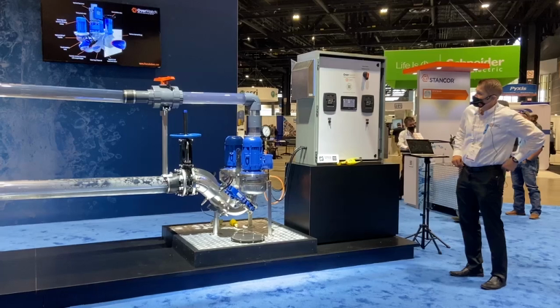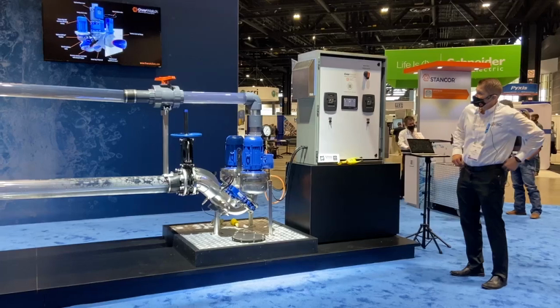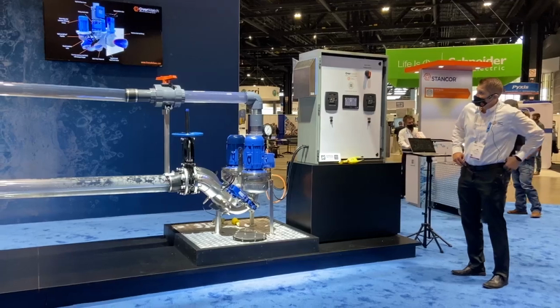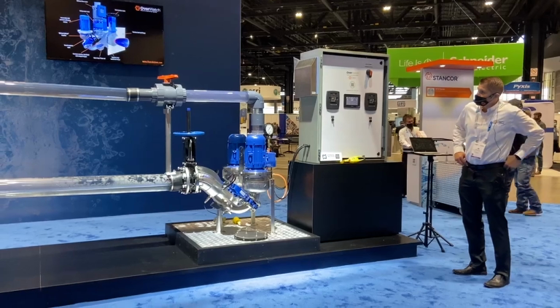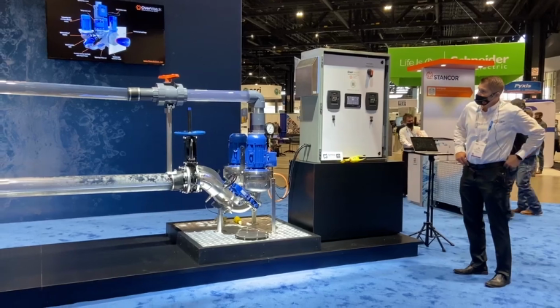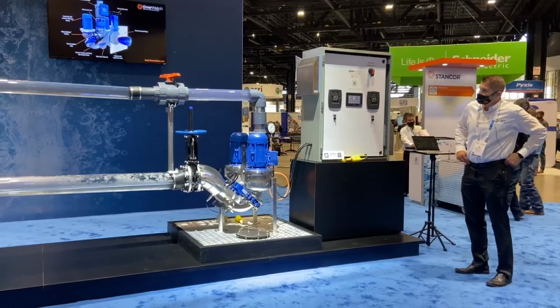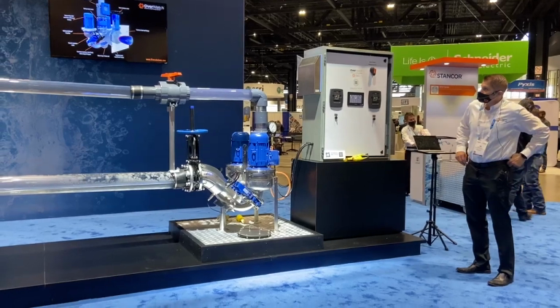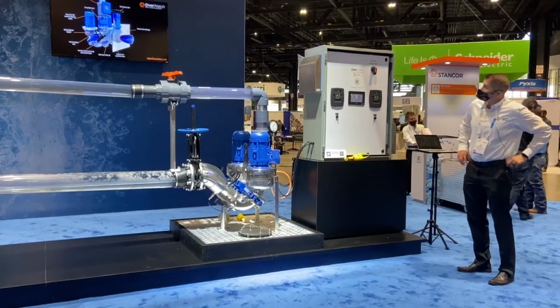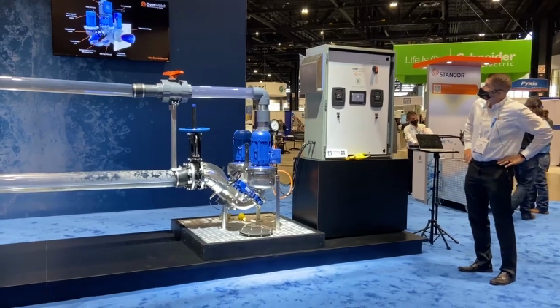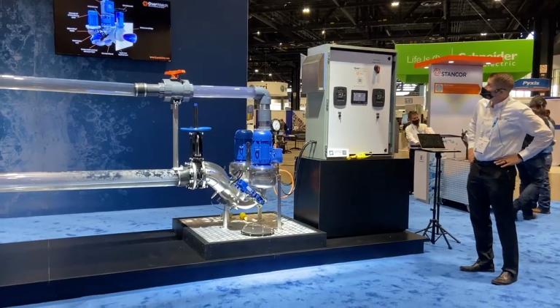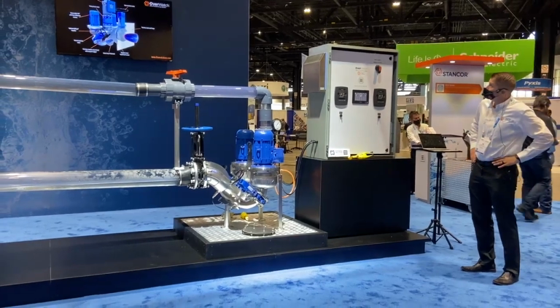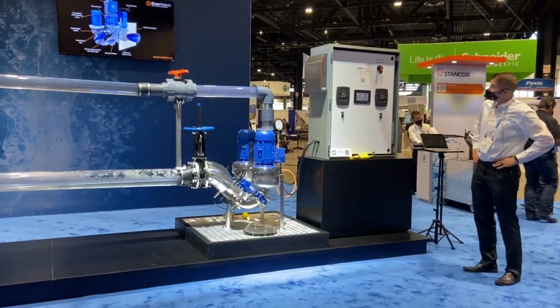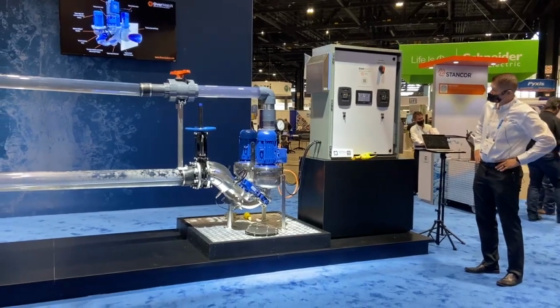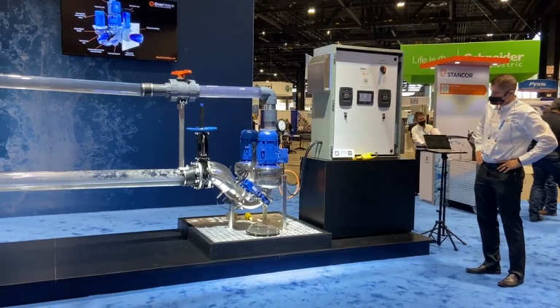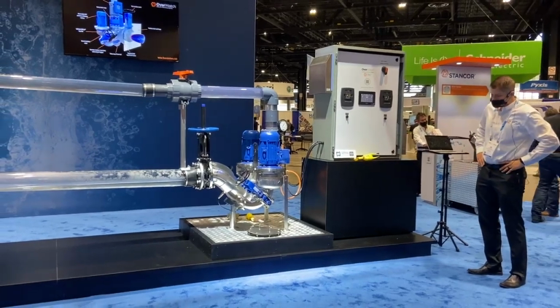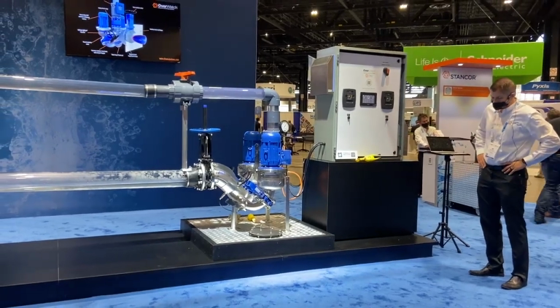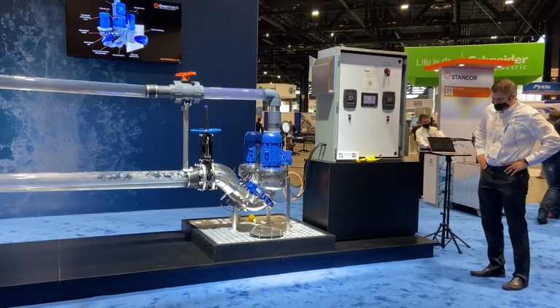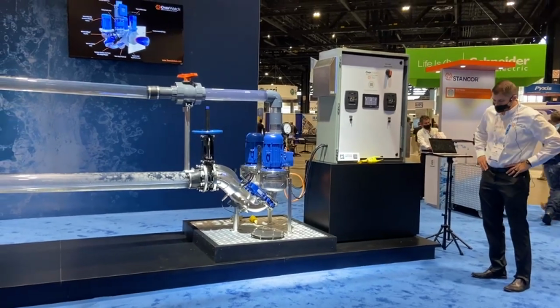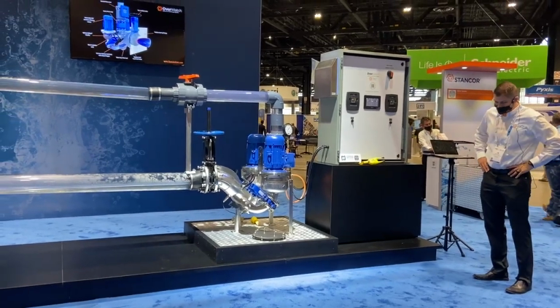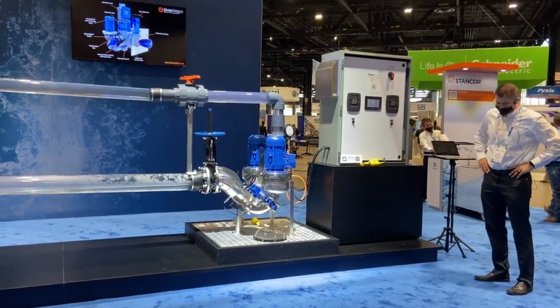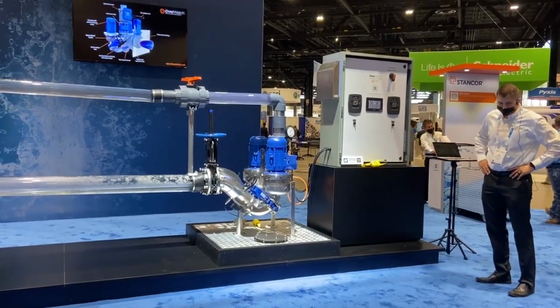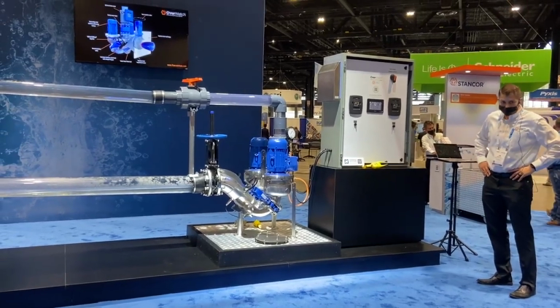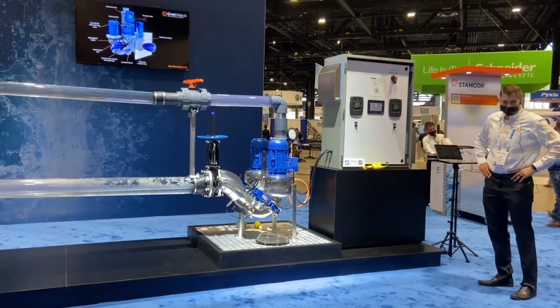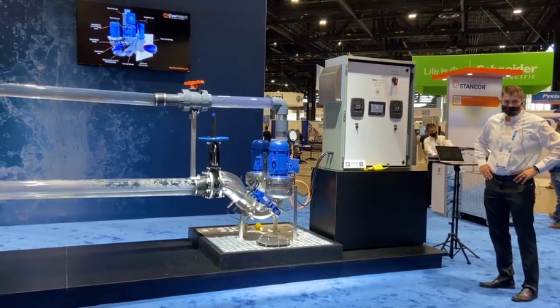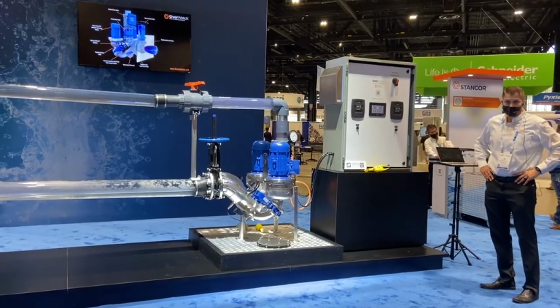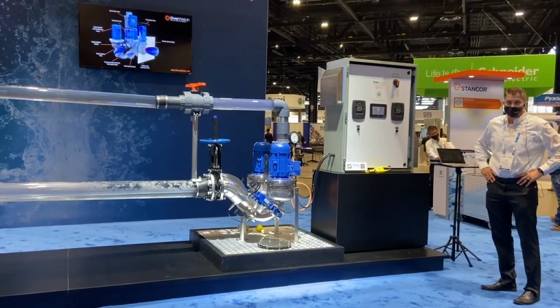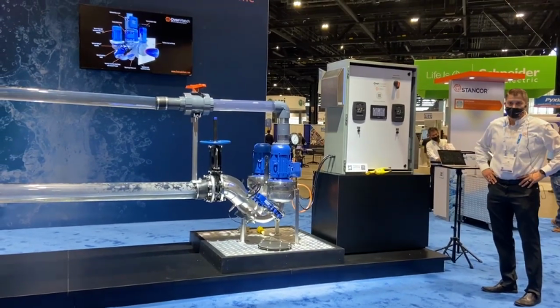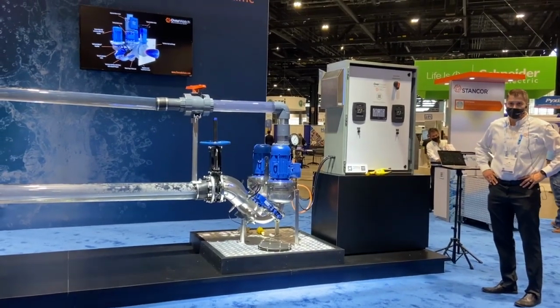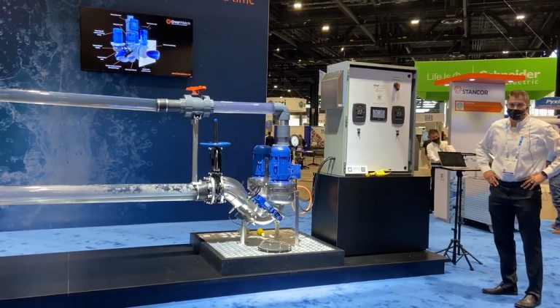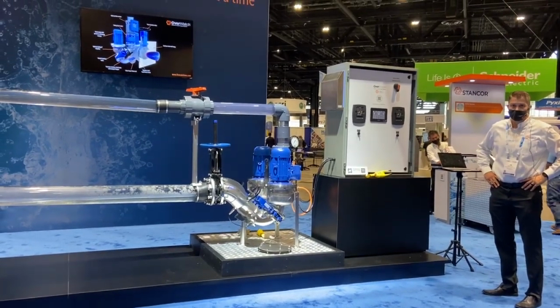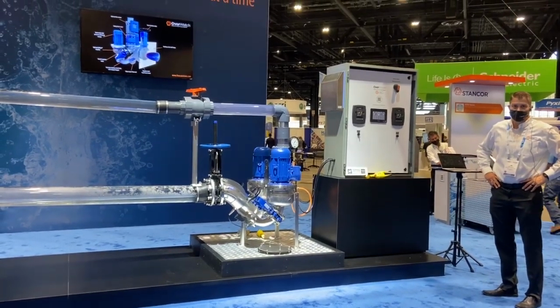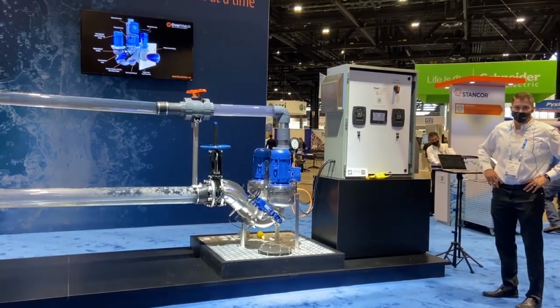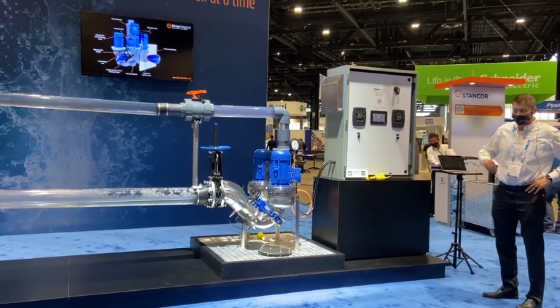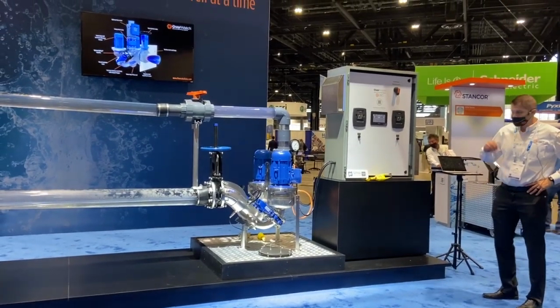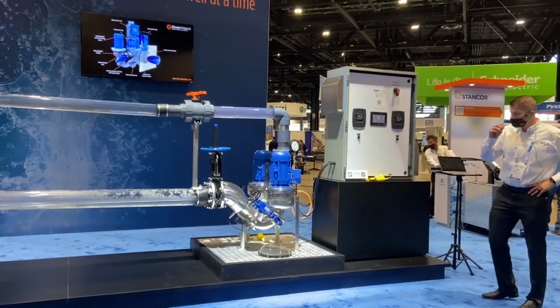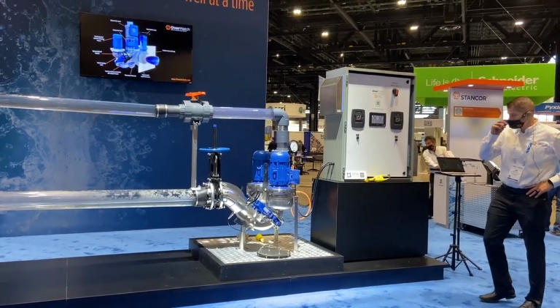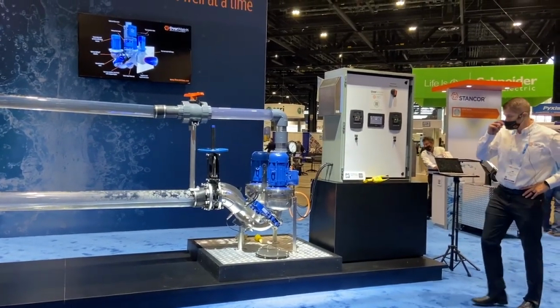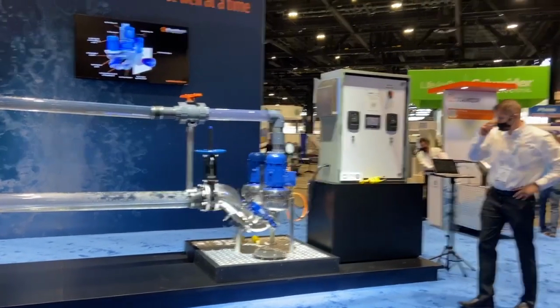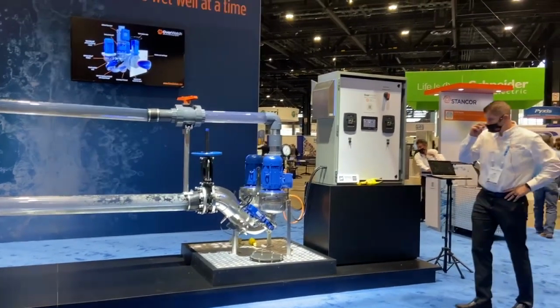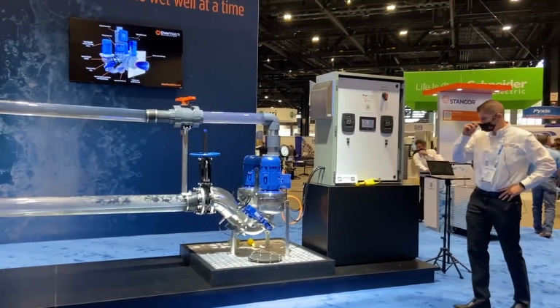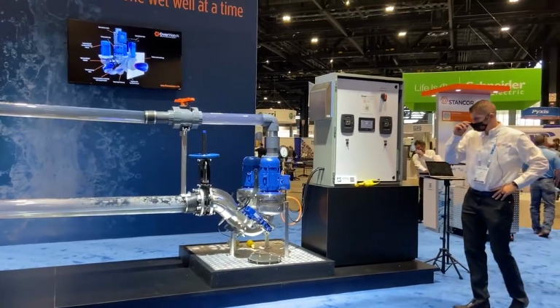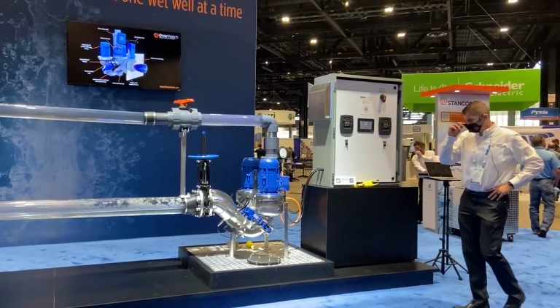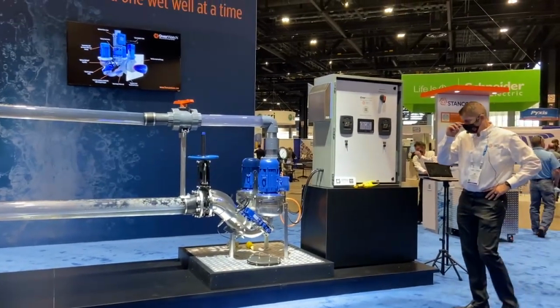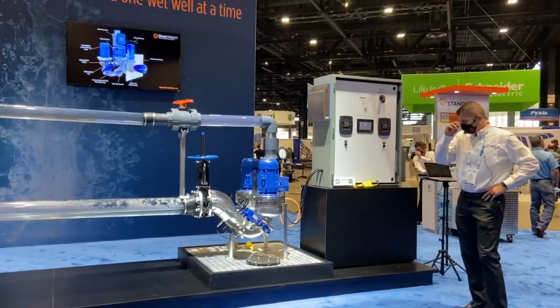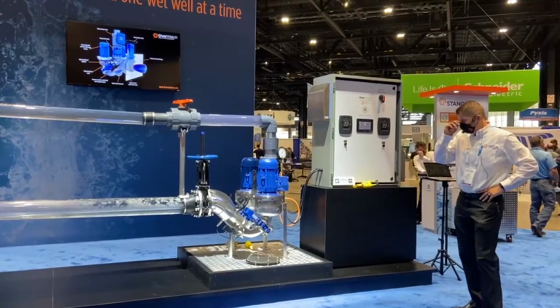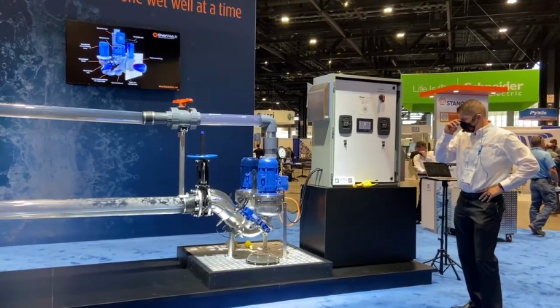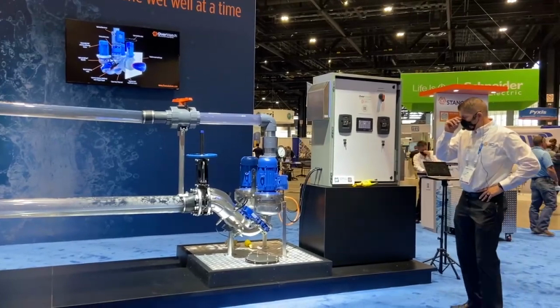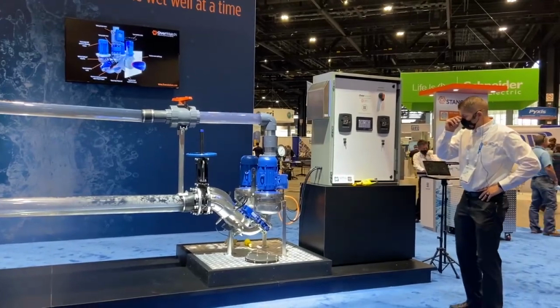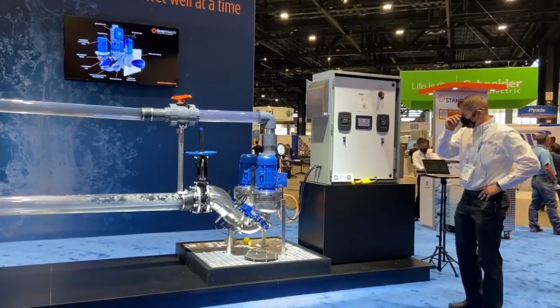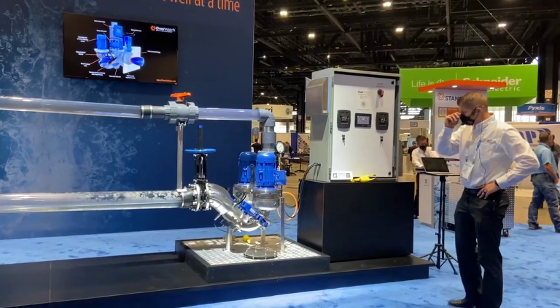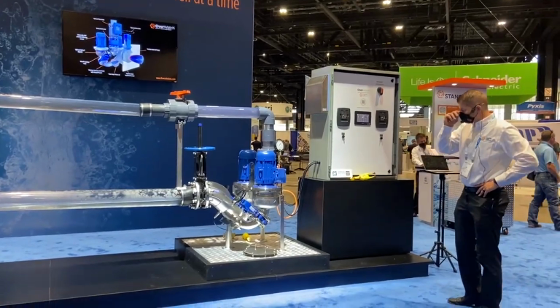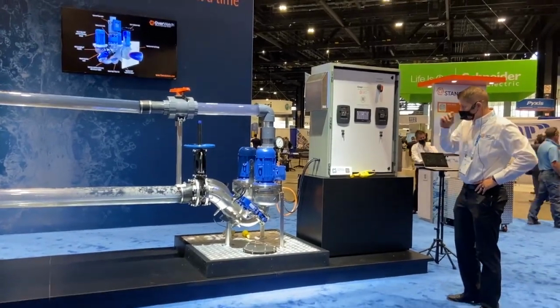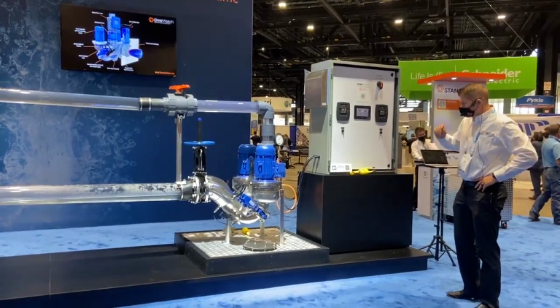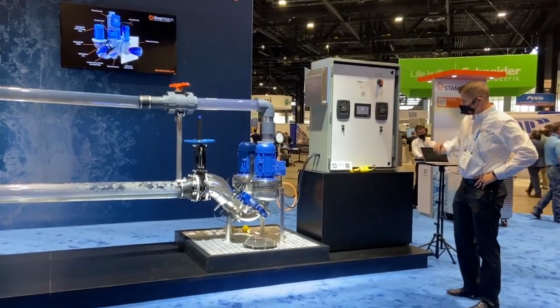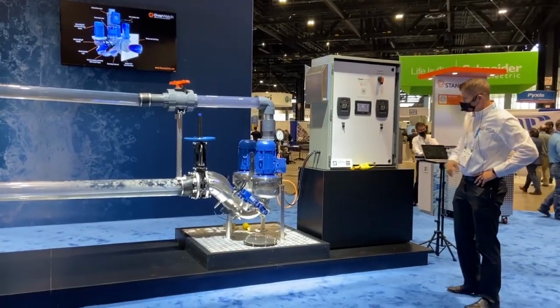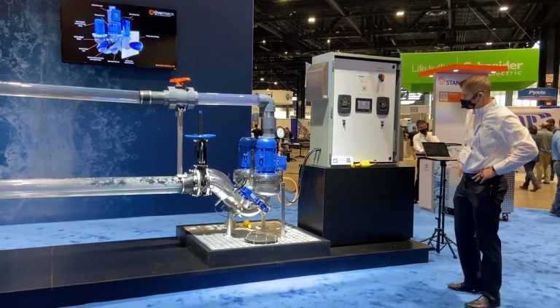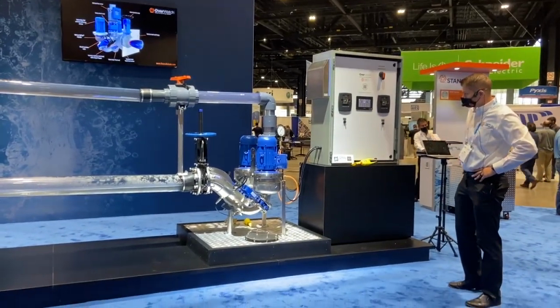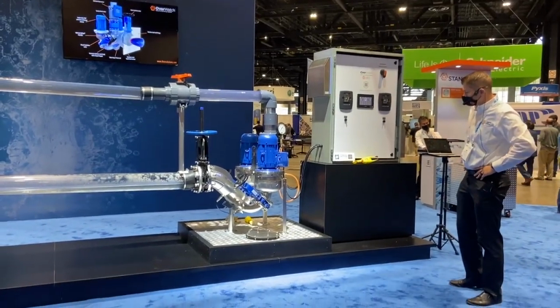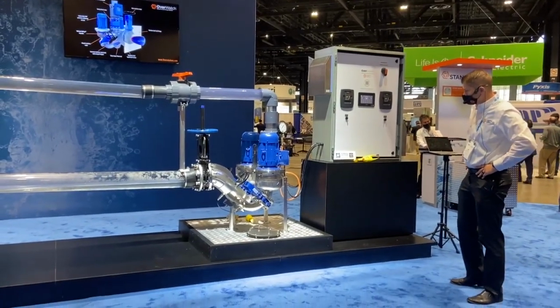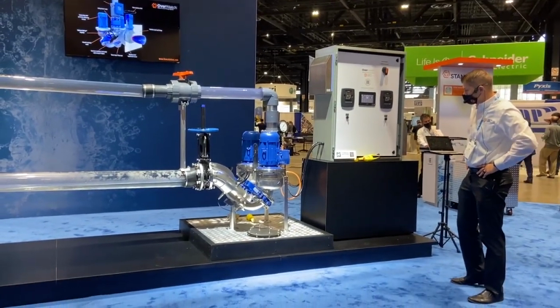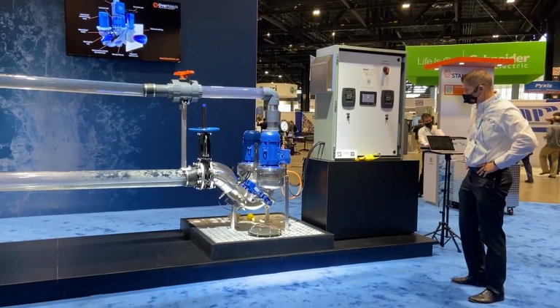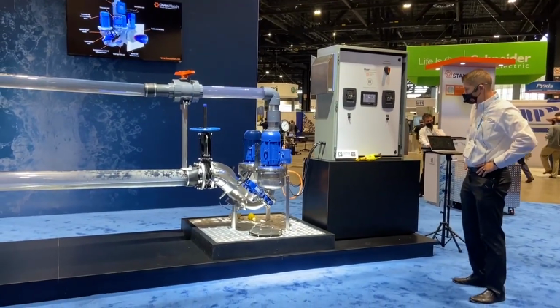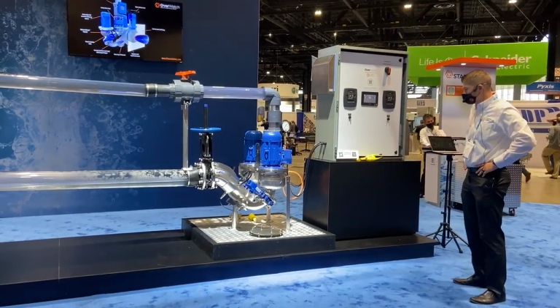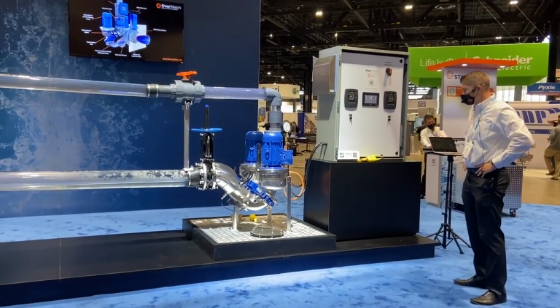We are at Booth 2002 talking about the Overwatch Direct Inline Pumping System, the newest innovation in tube pumping and wastewater pumping.